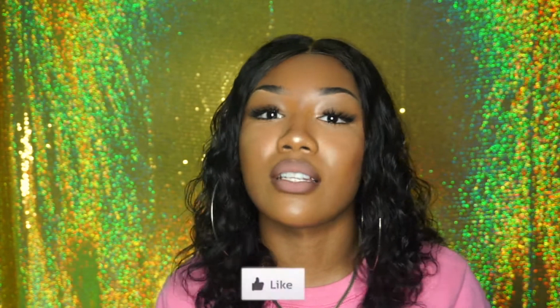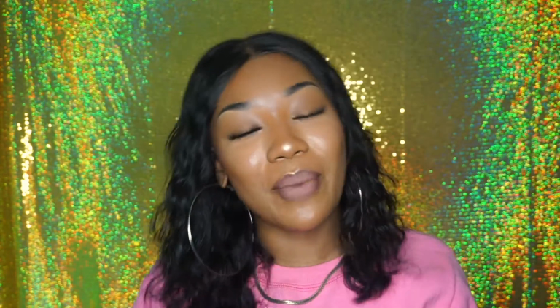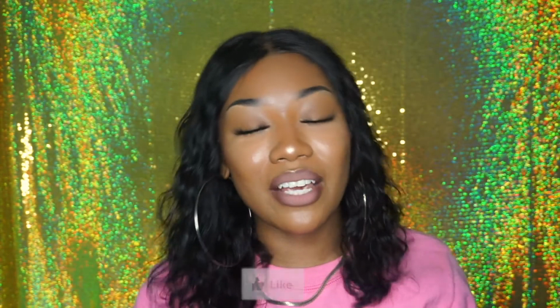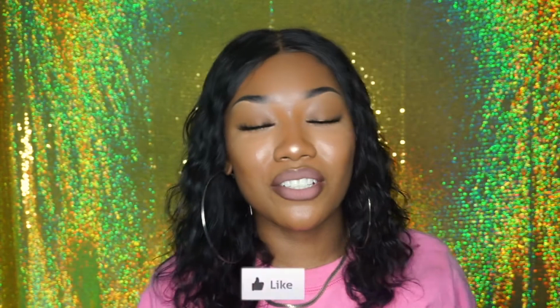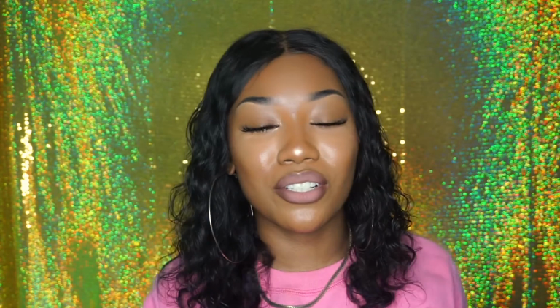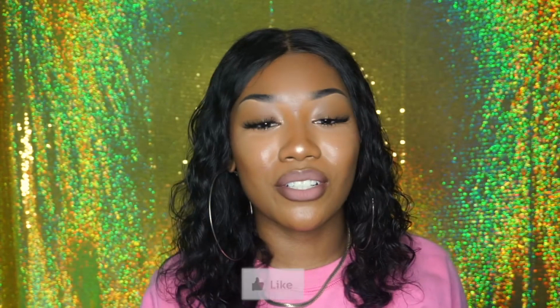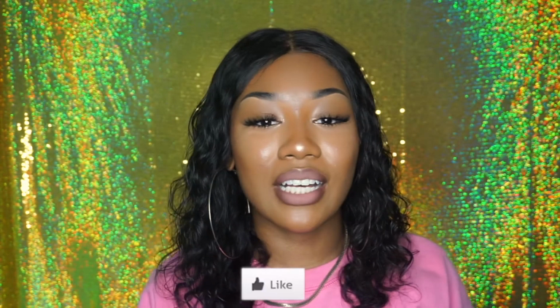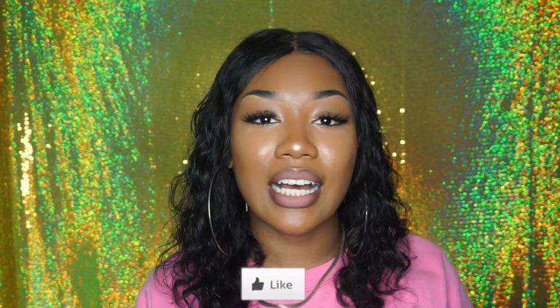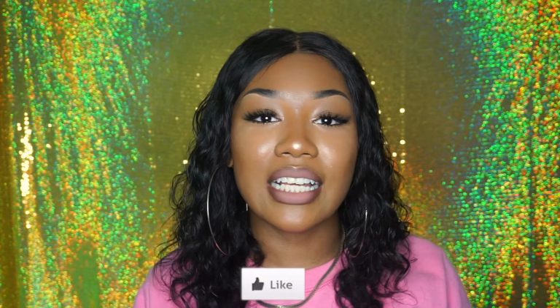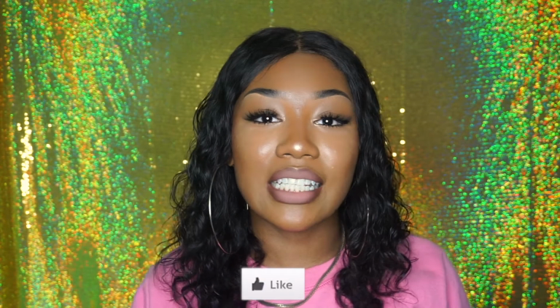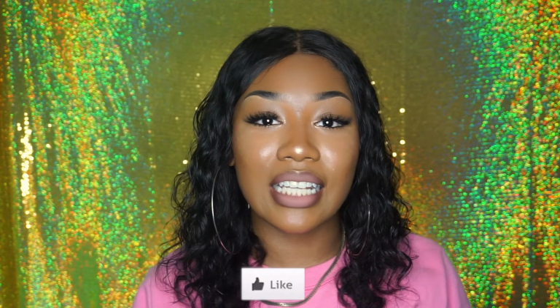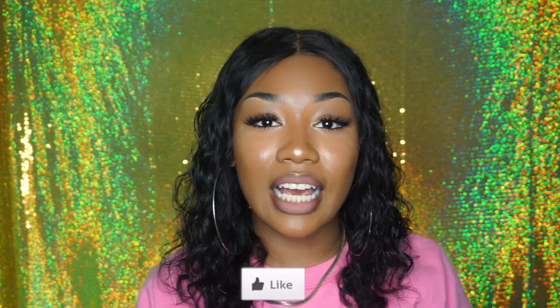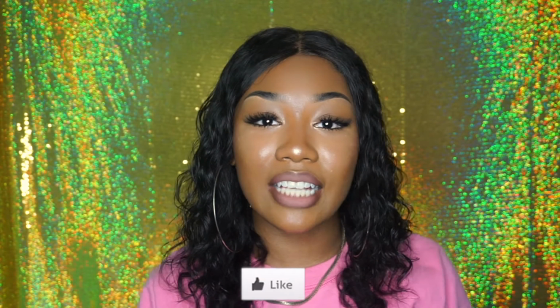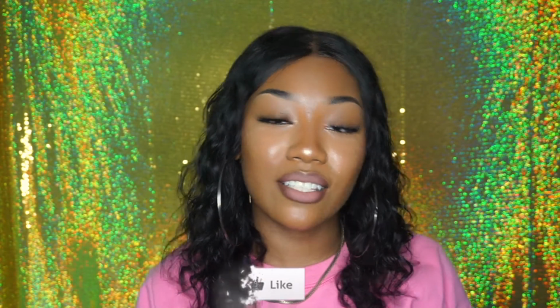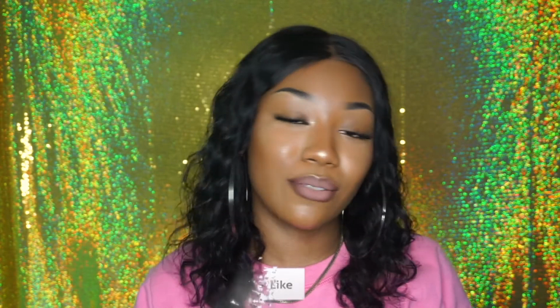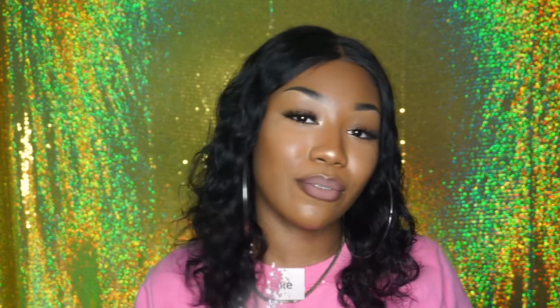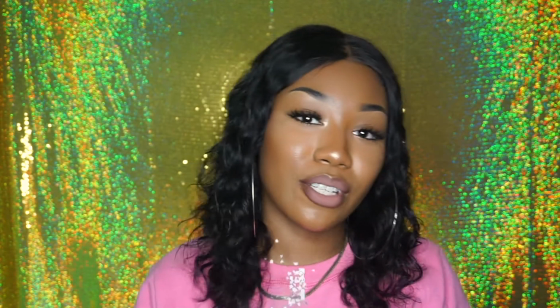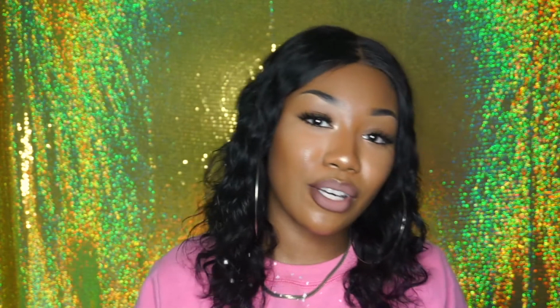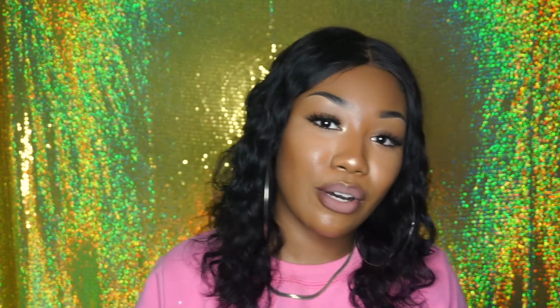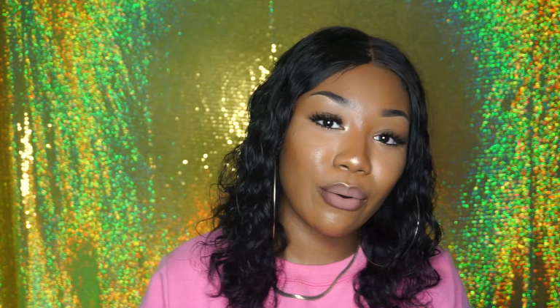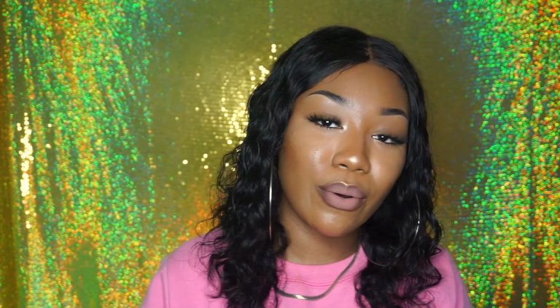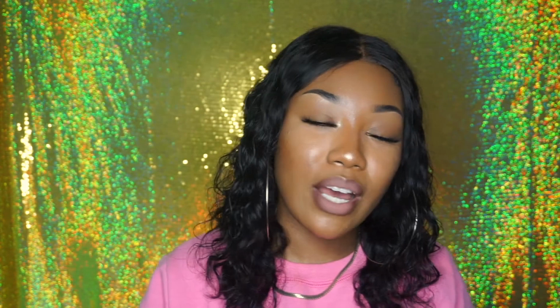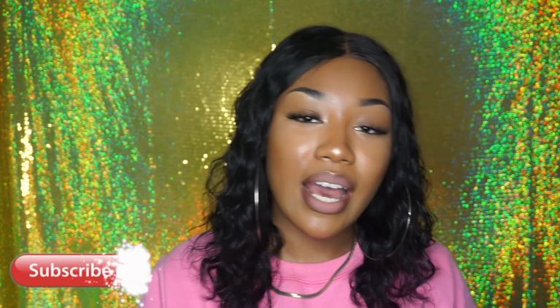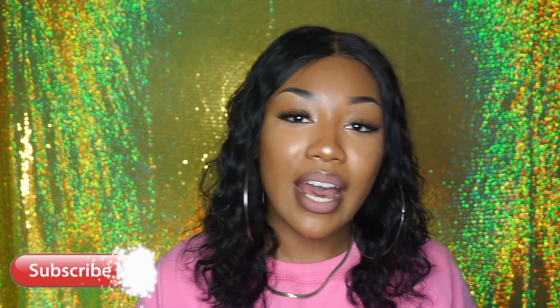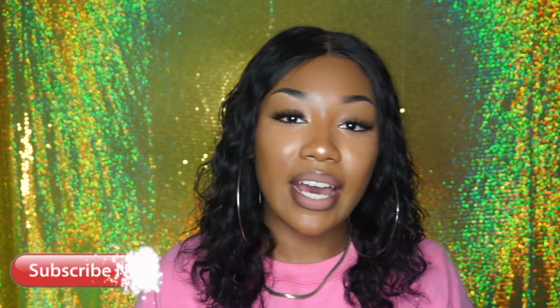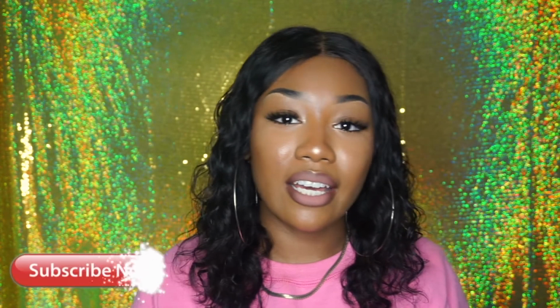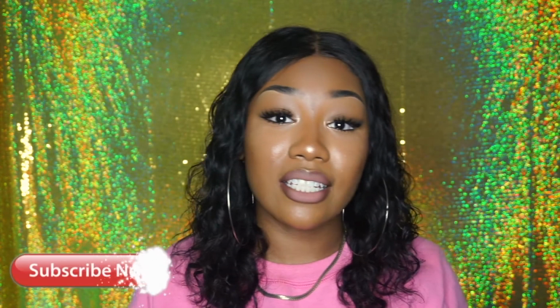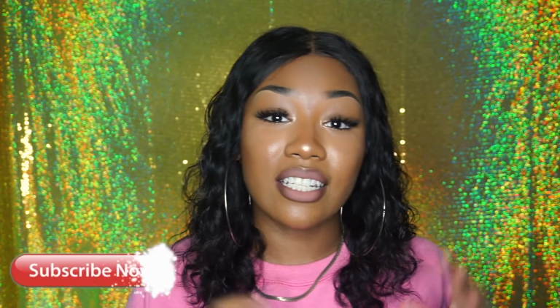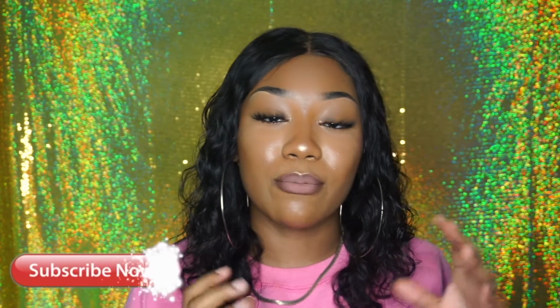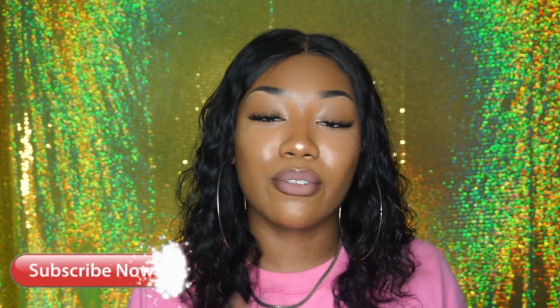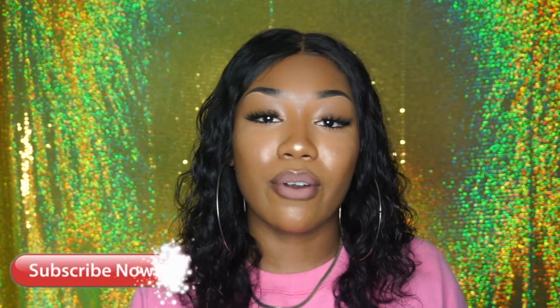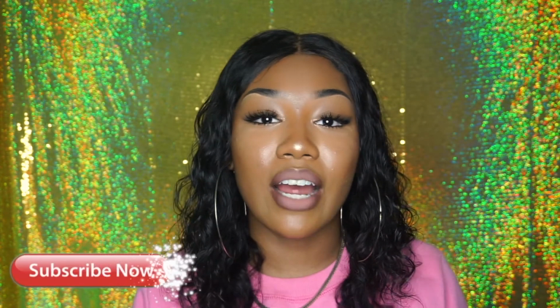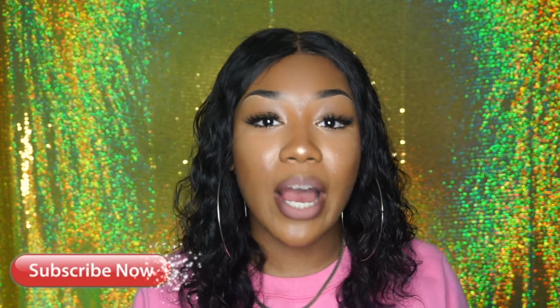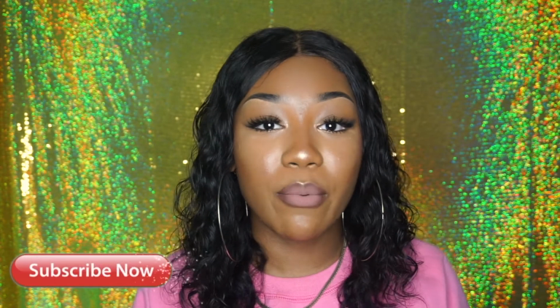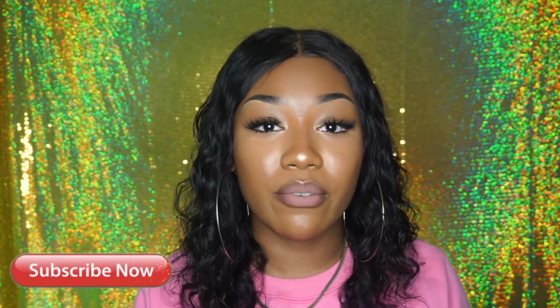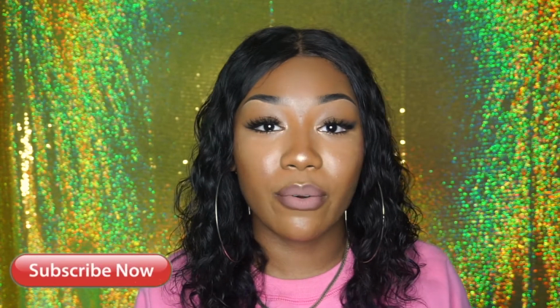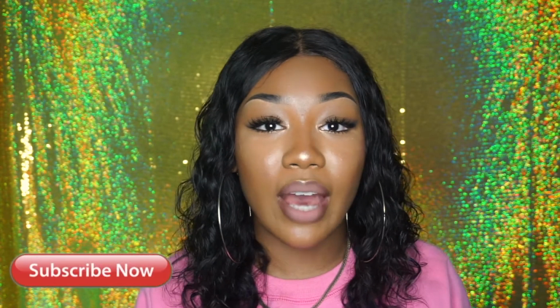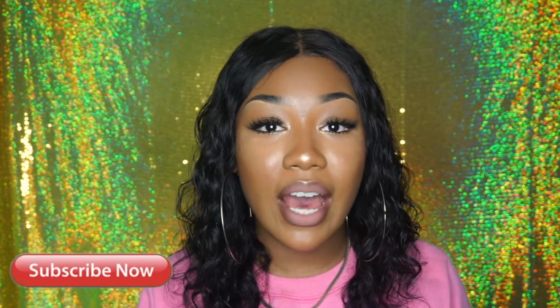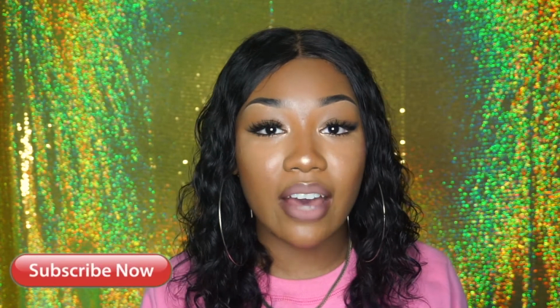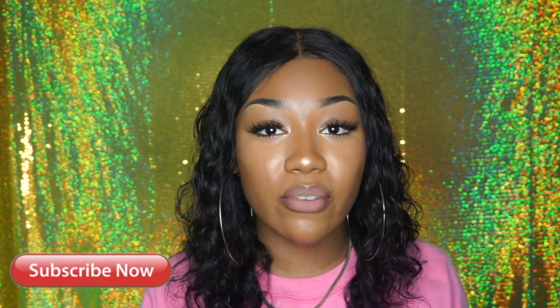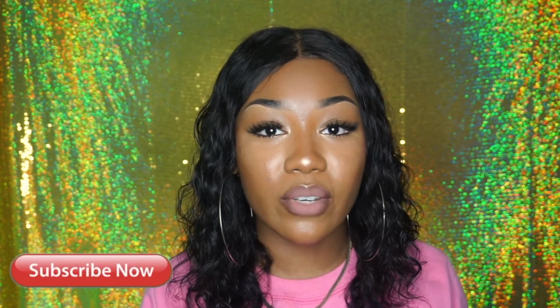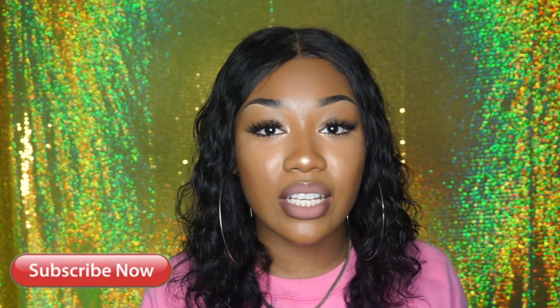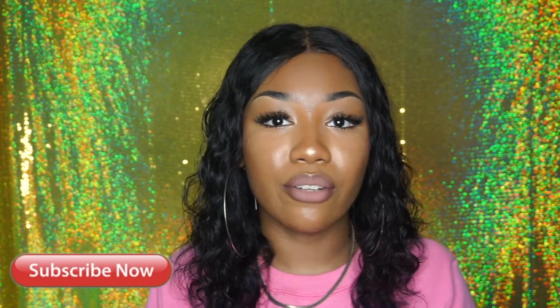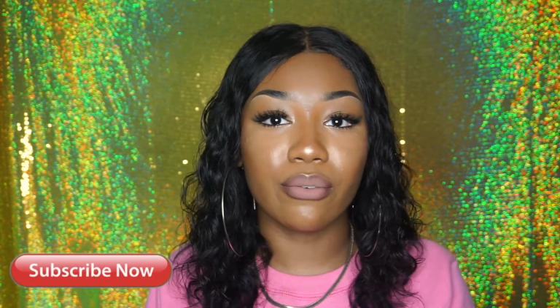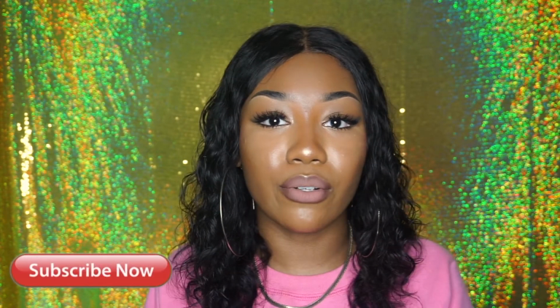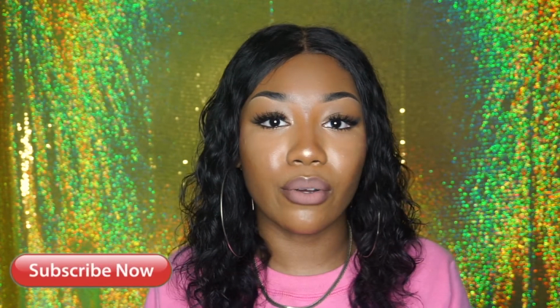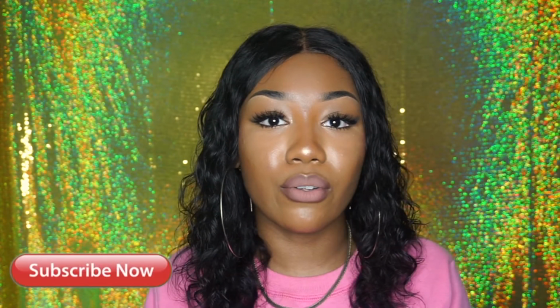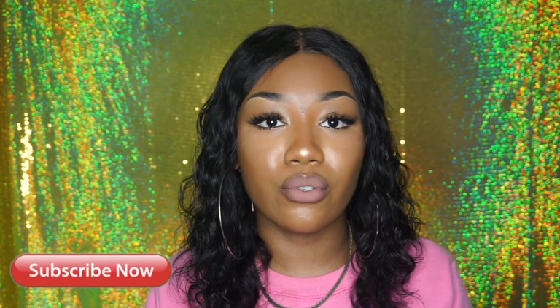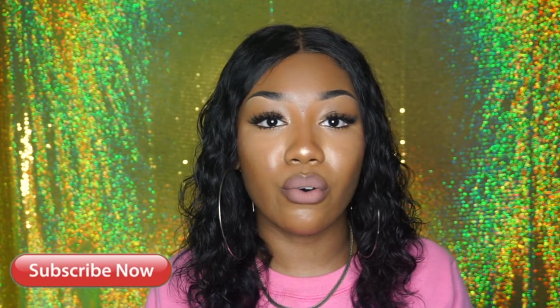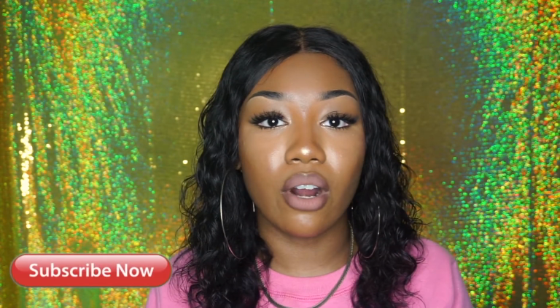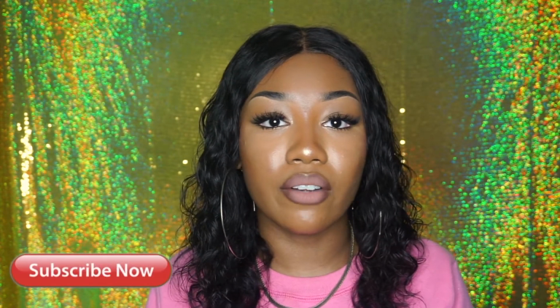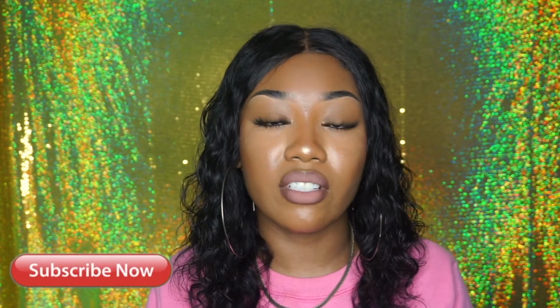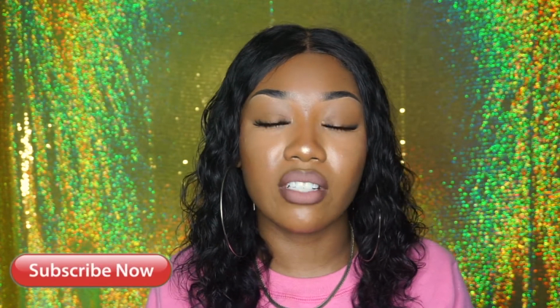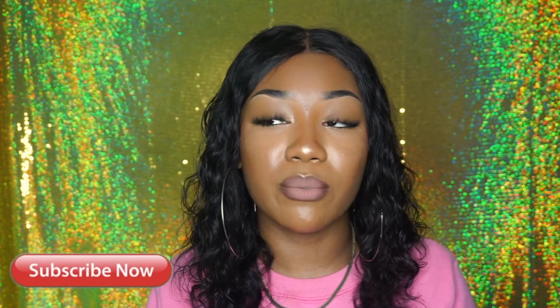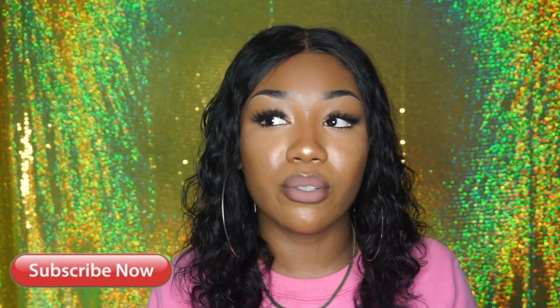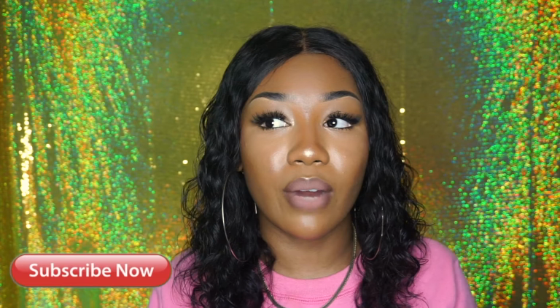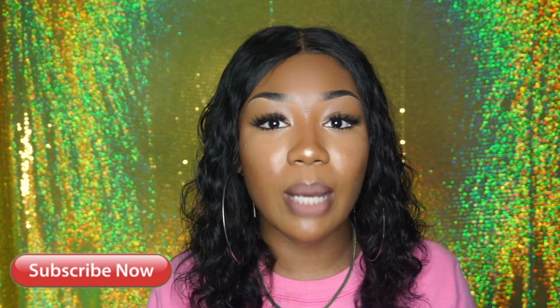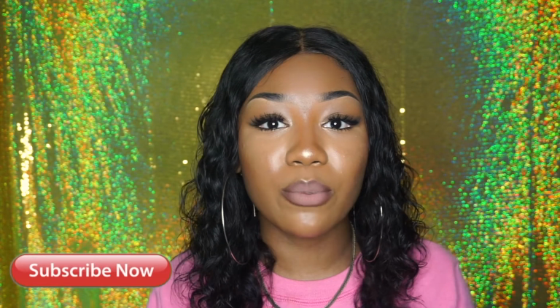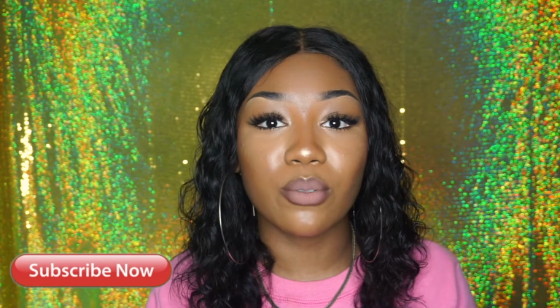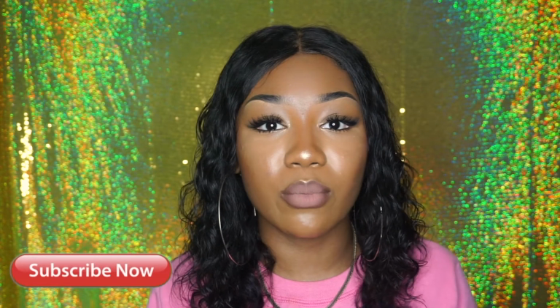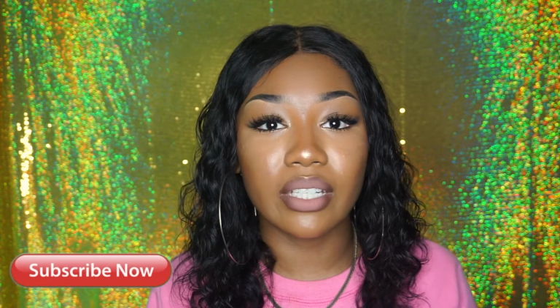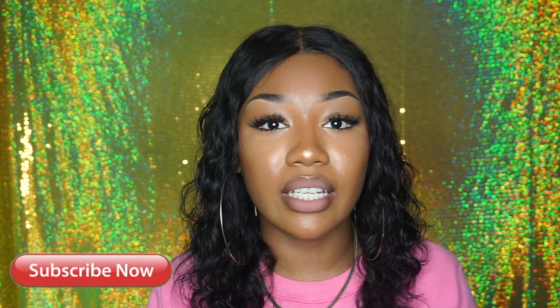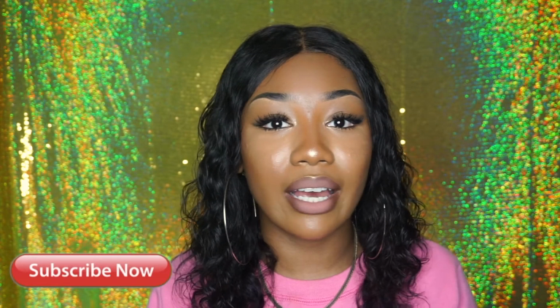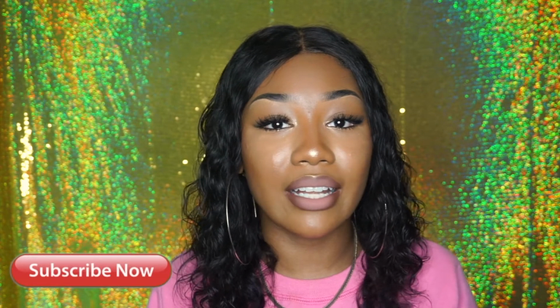Make sure you guys like this video and subscribe if you haven't. For those who are already subscribed, thank you so much for being patient with me — I love y'all.